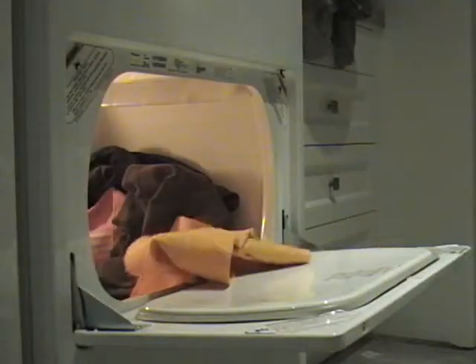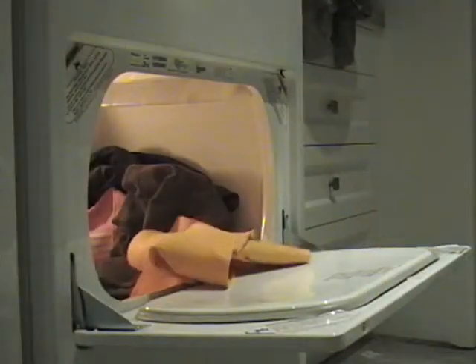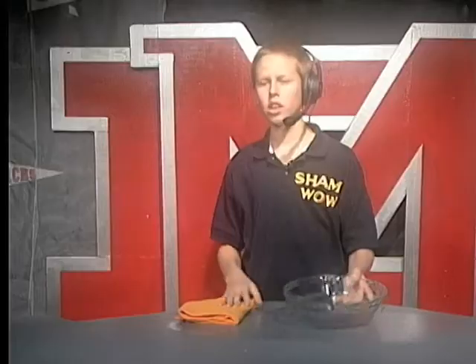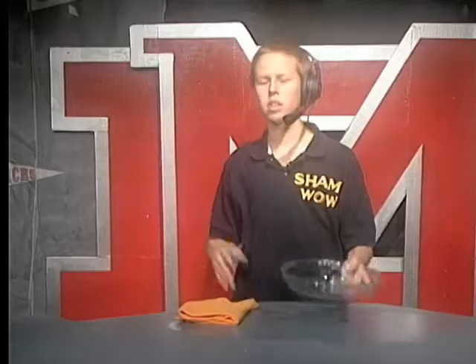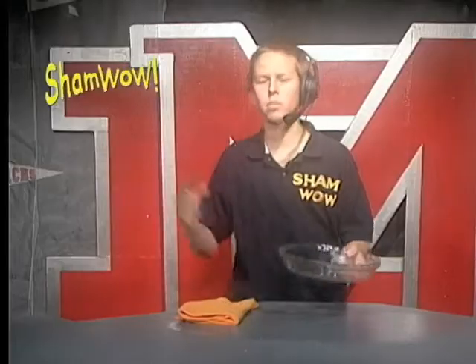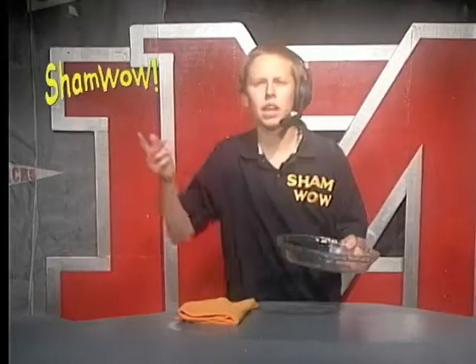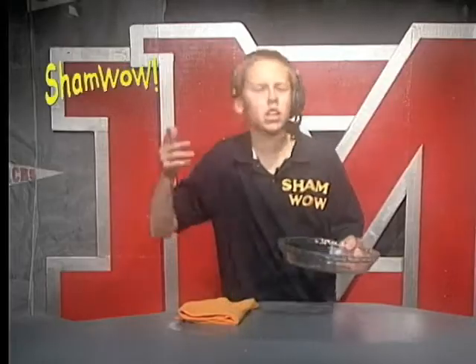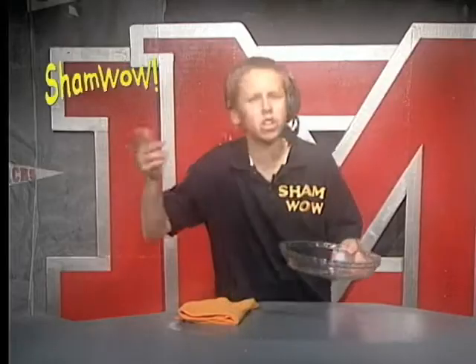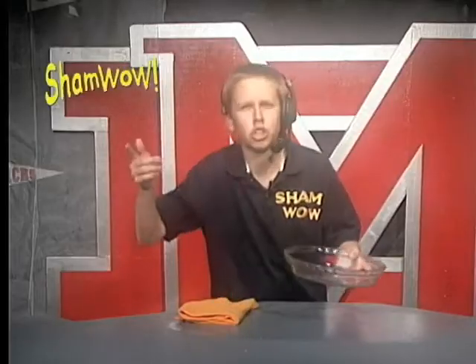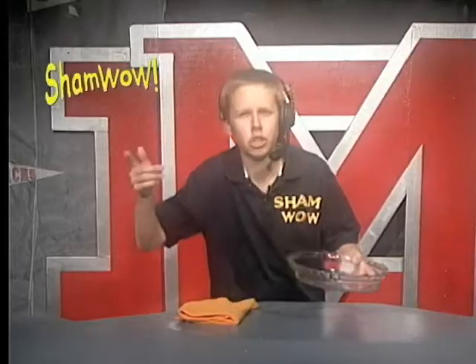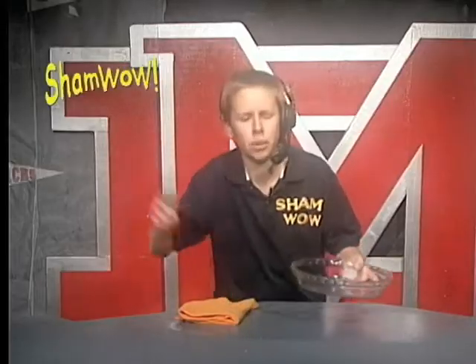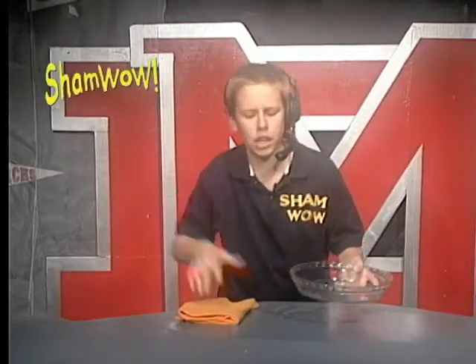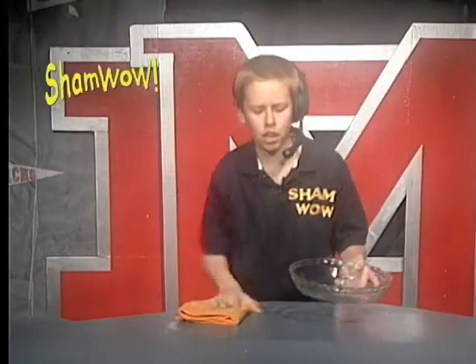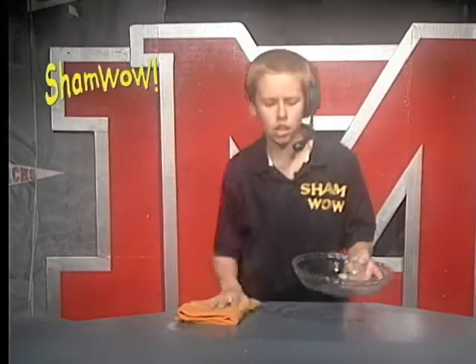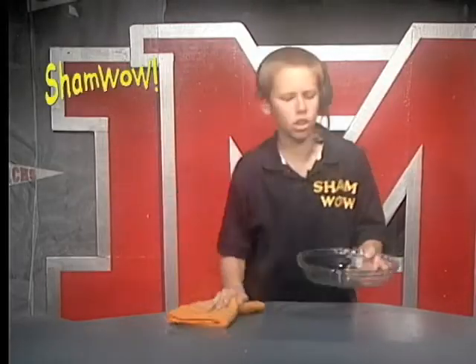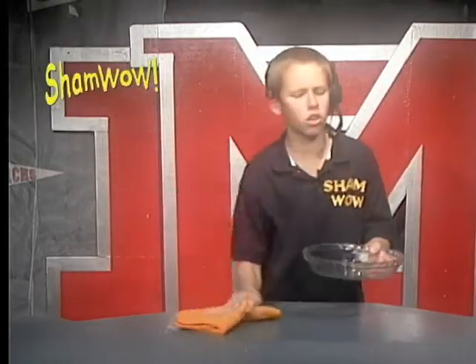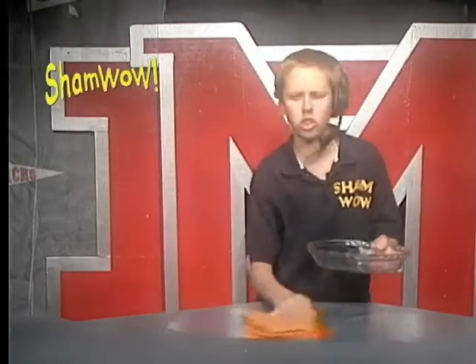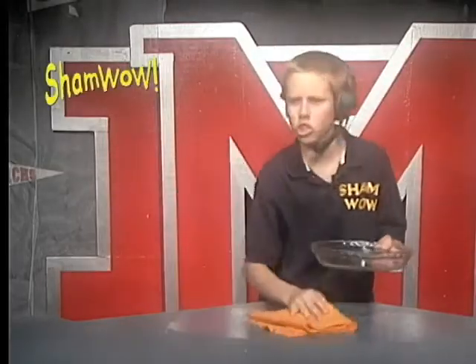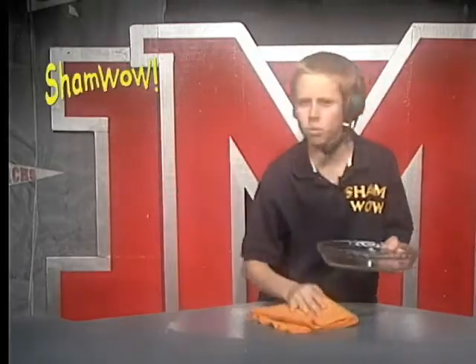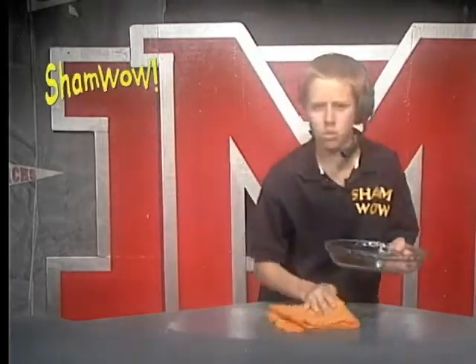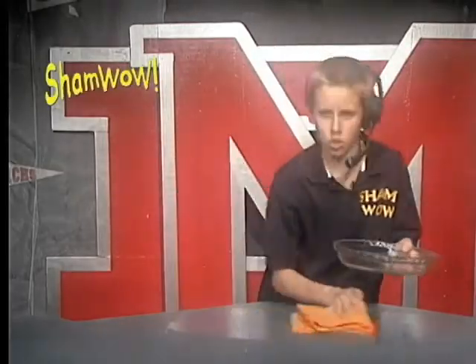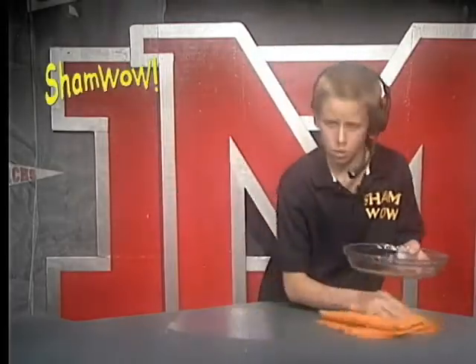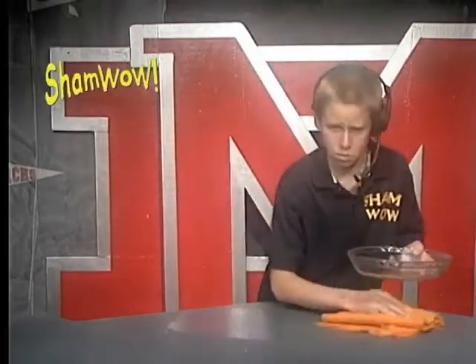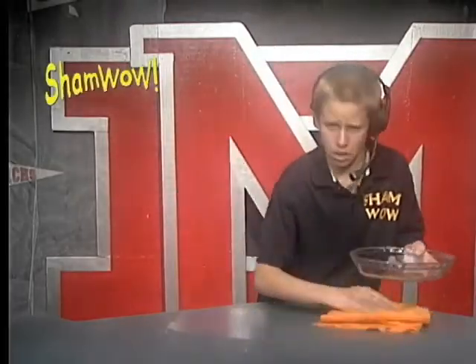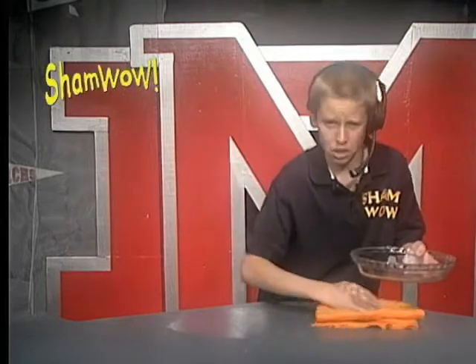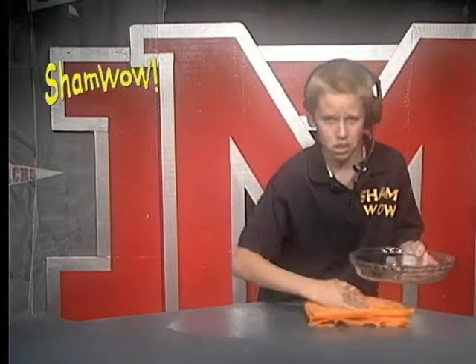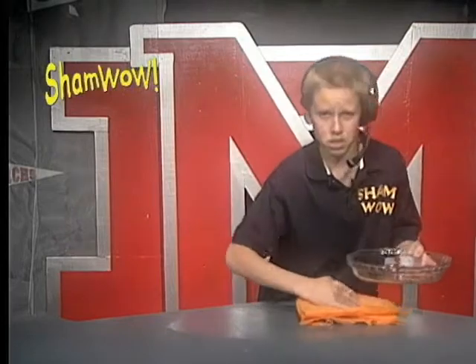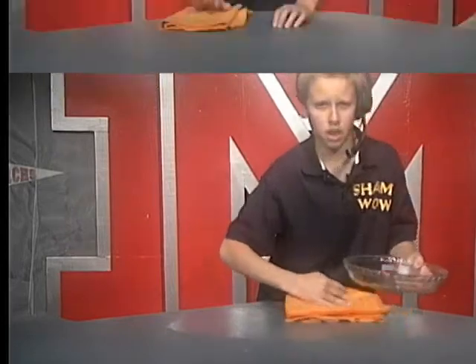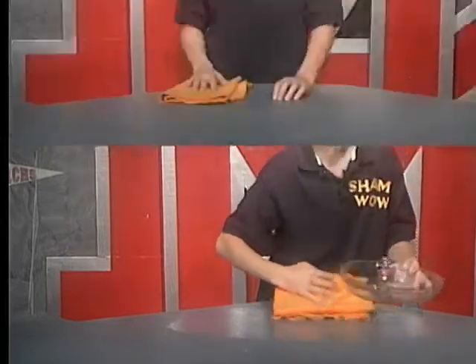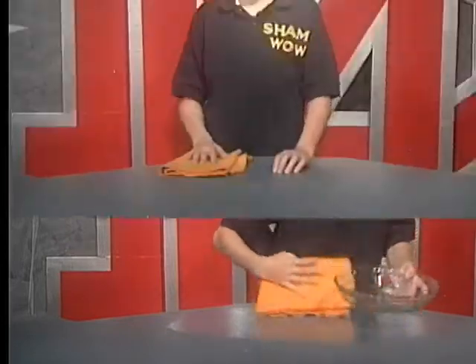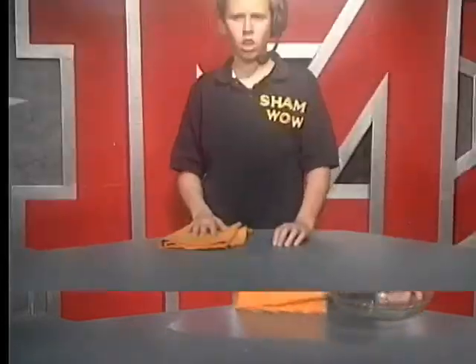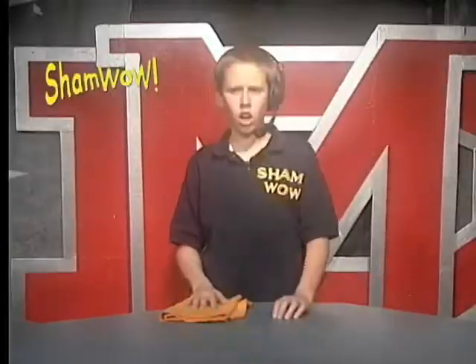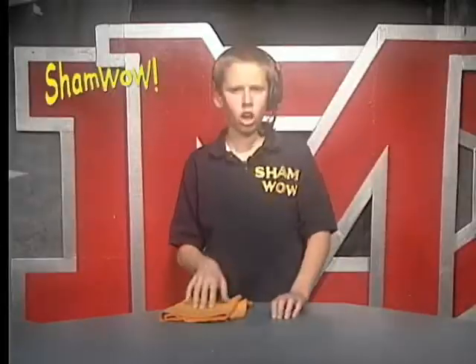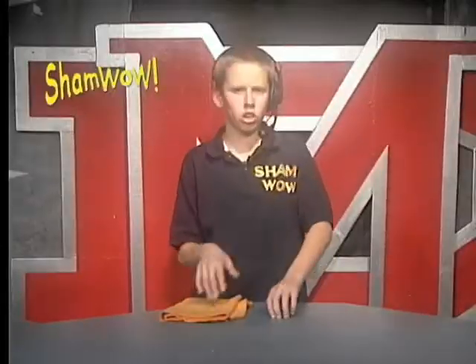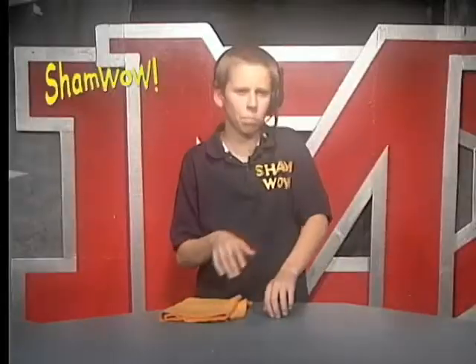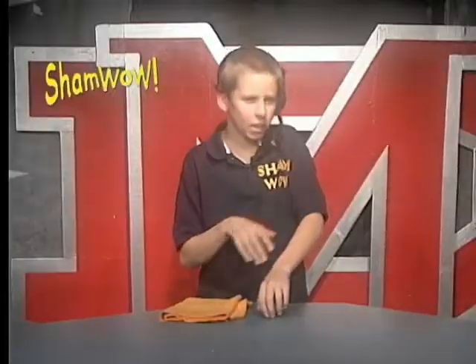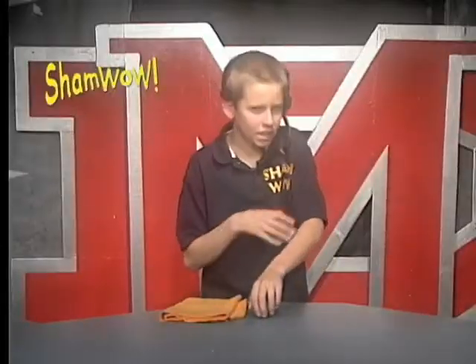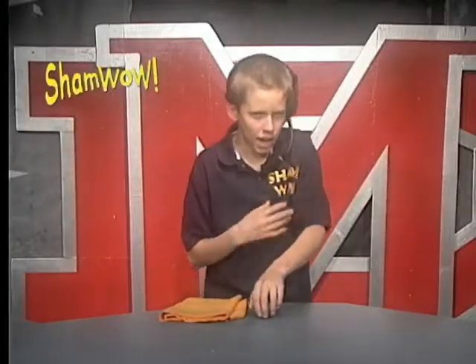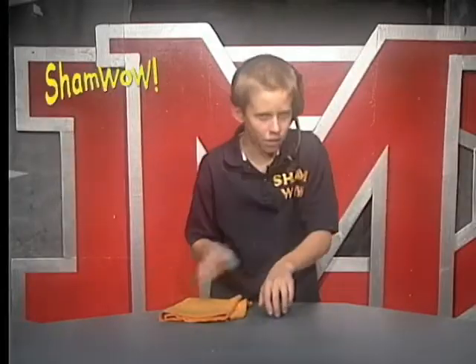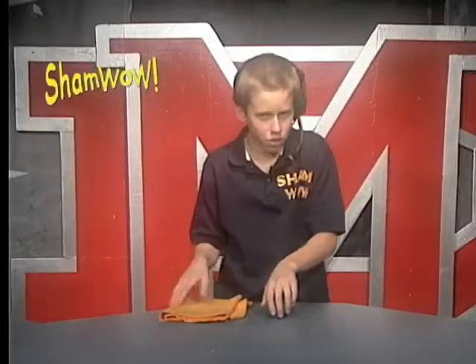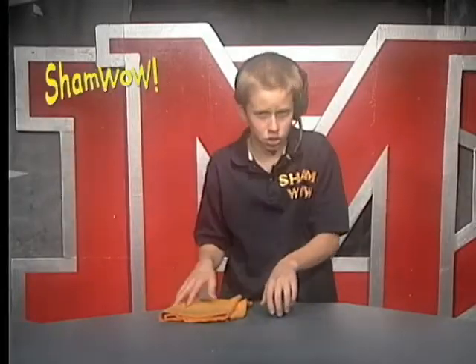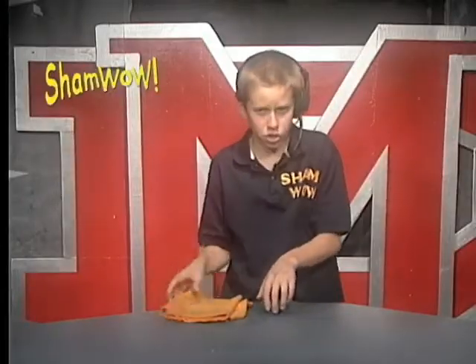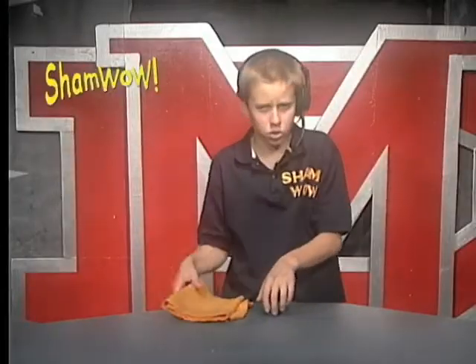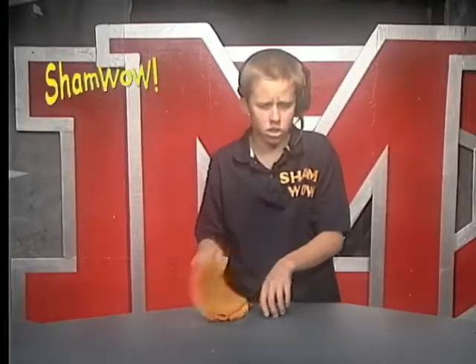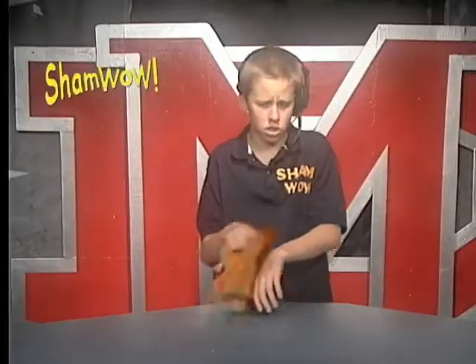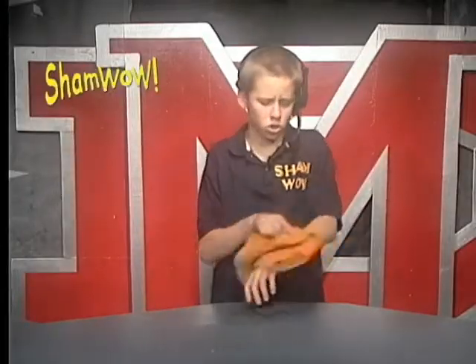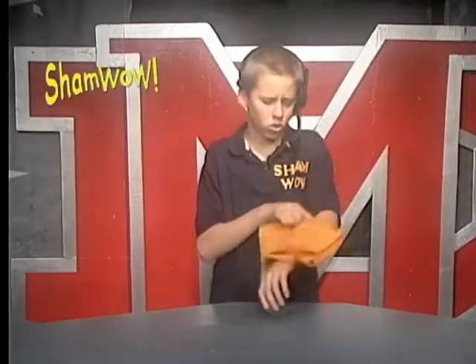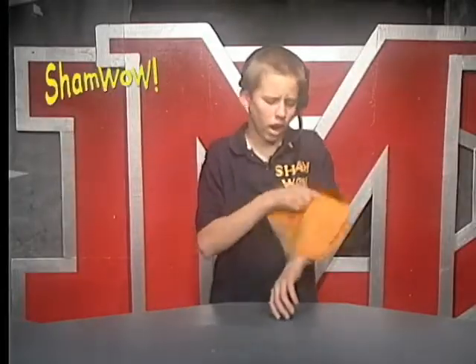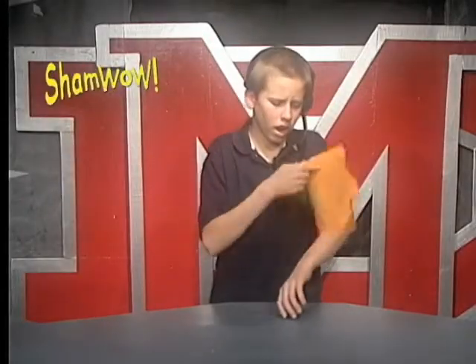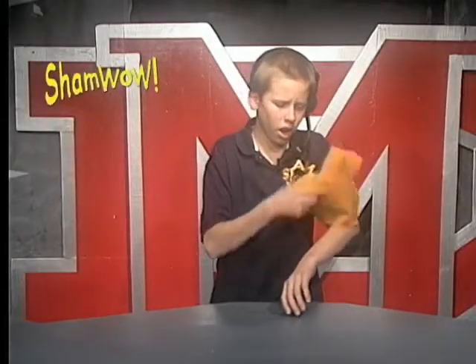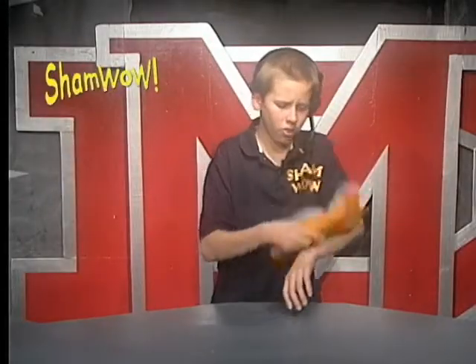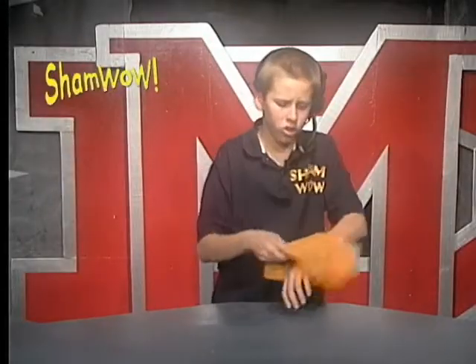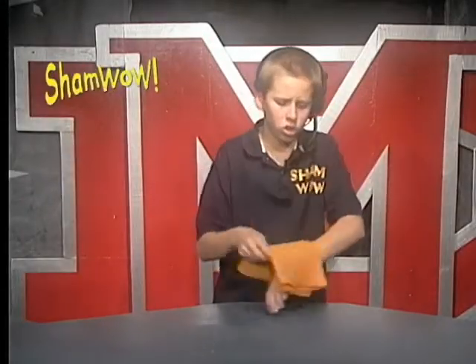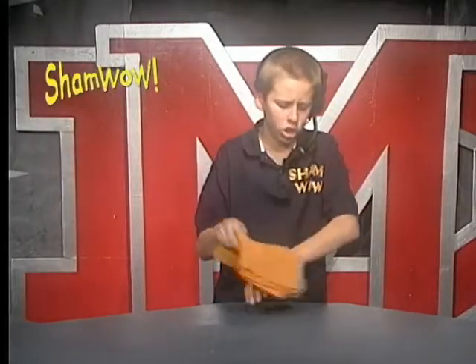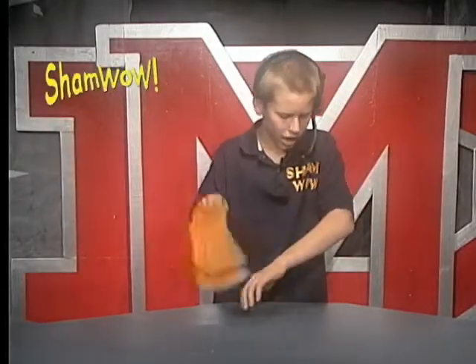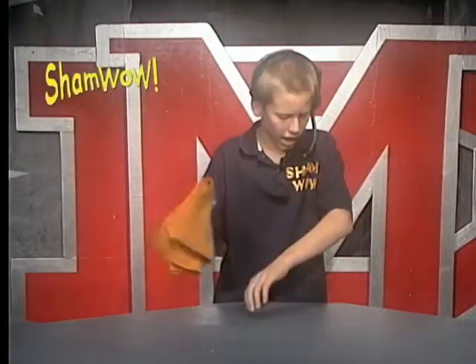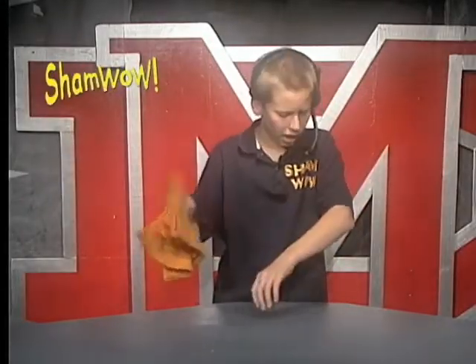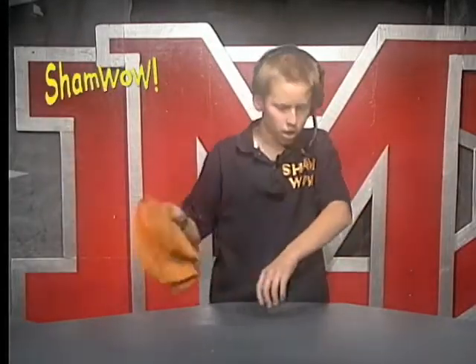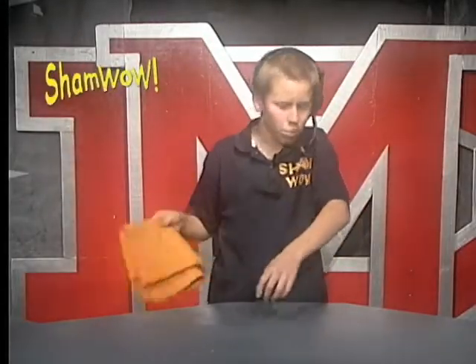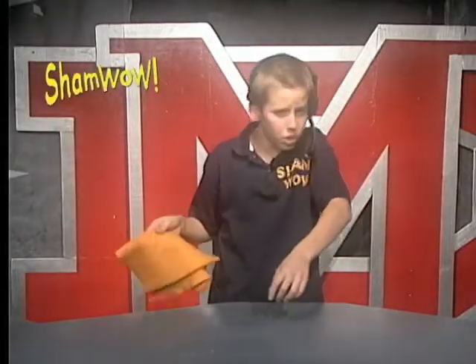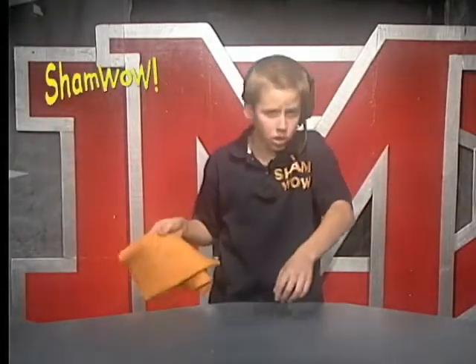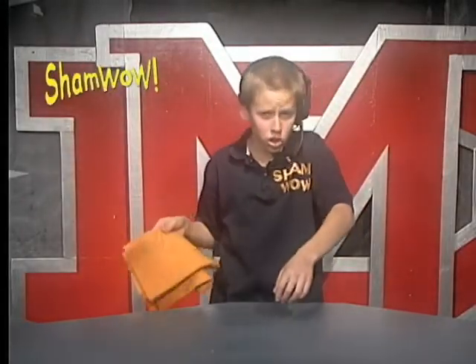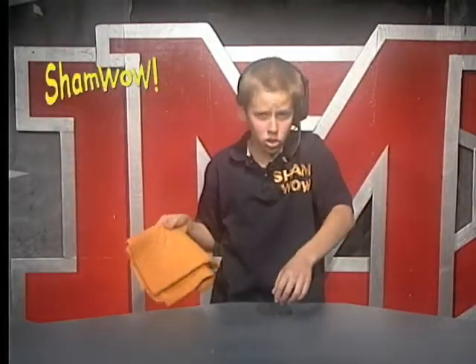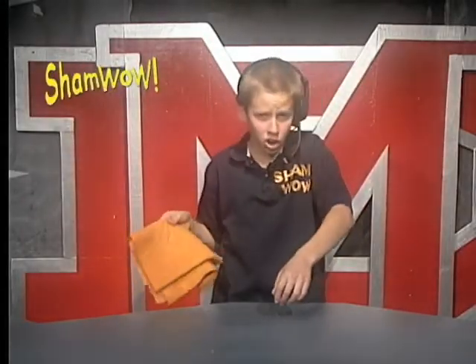It's made in Germany. You know the Germans always make good stuff. Olympic divers use it to dry off. Look at that — completely dry.